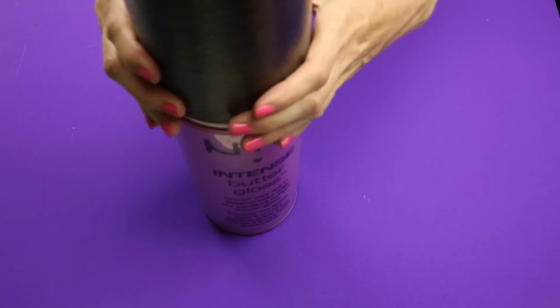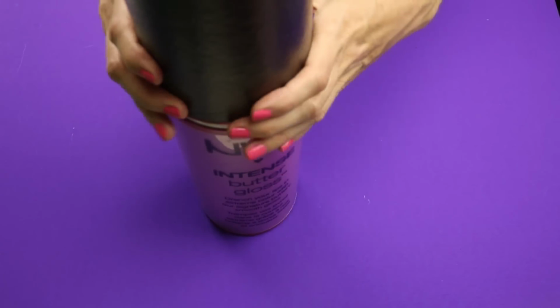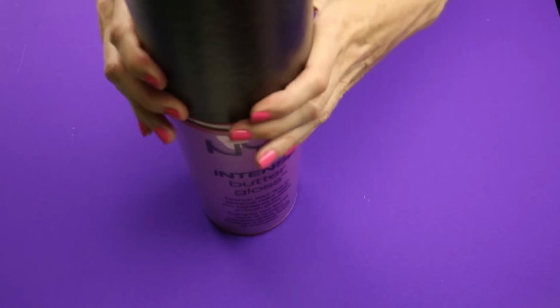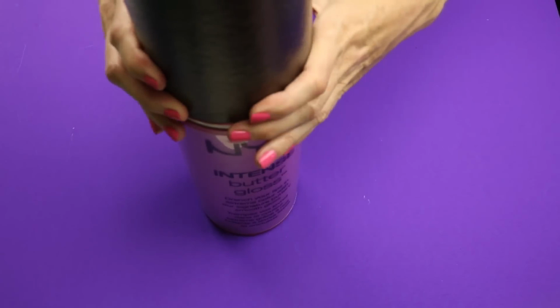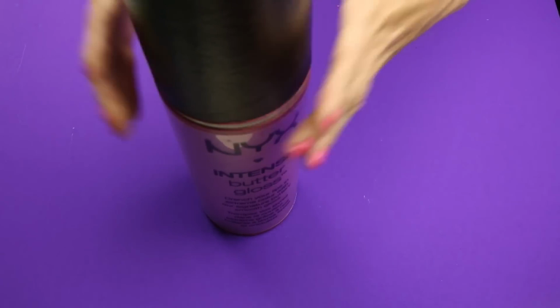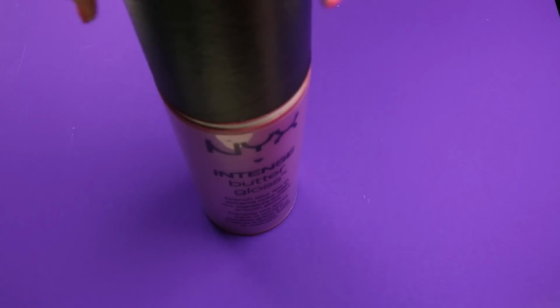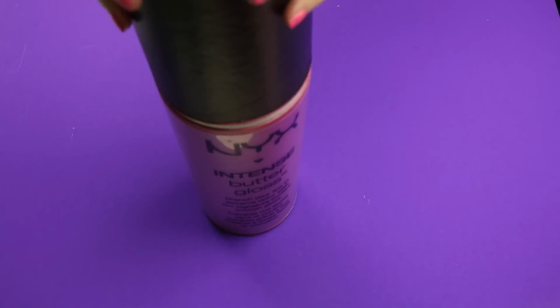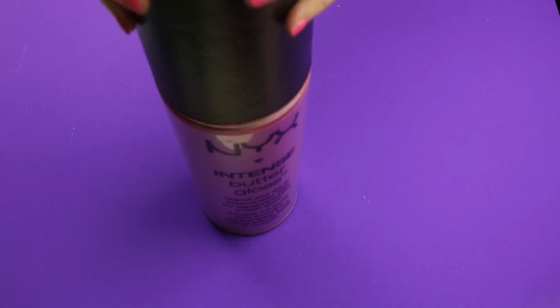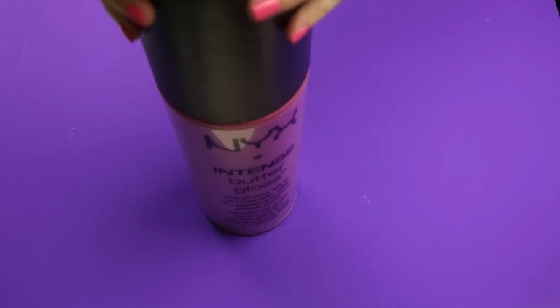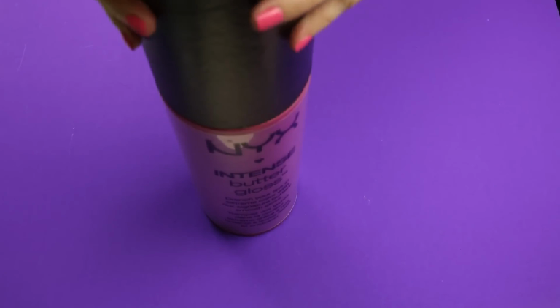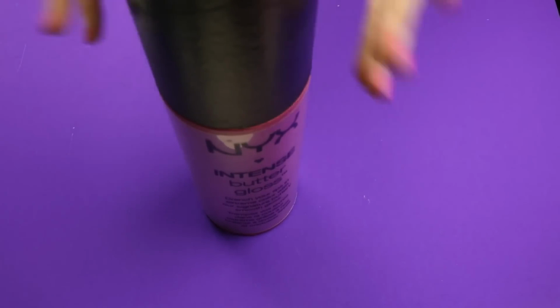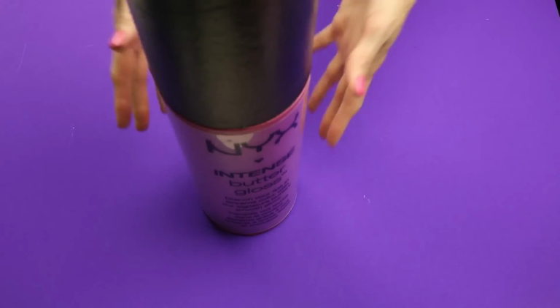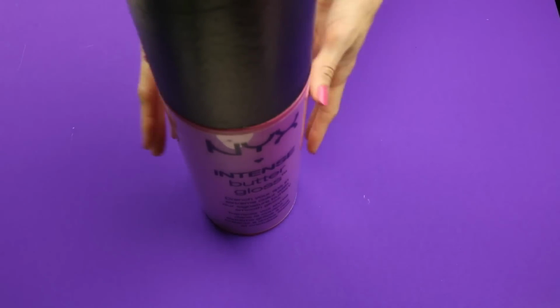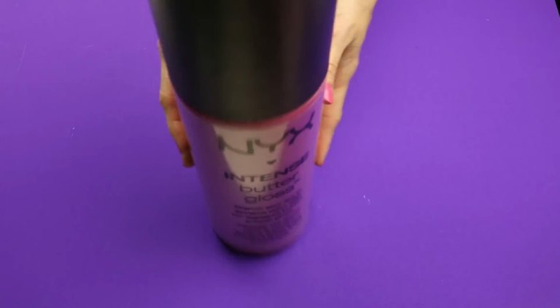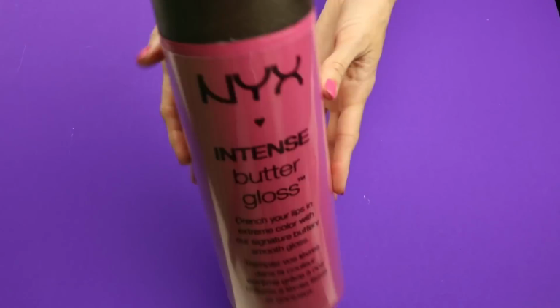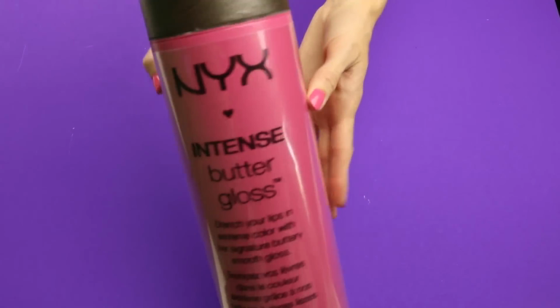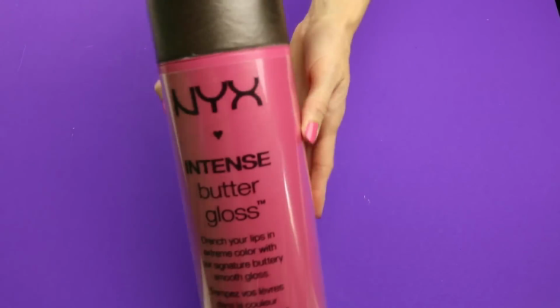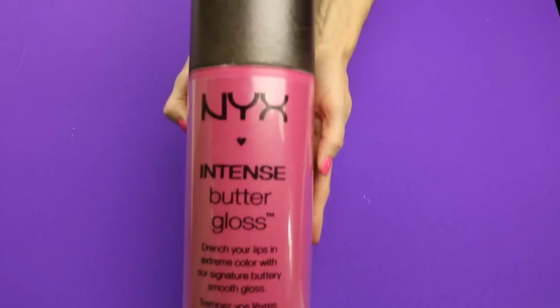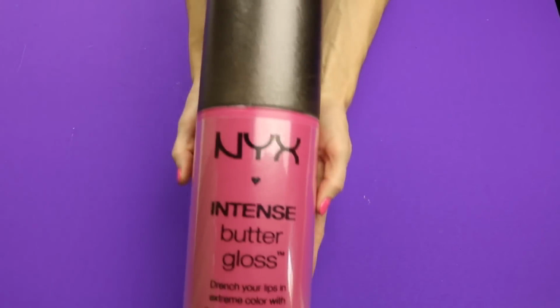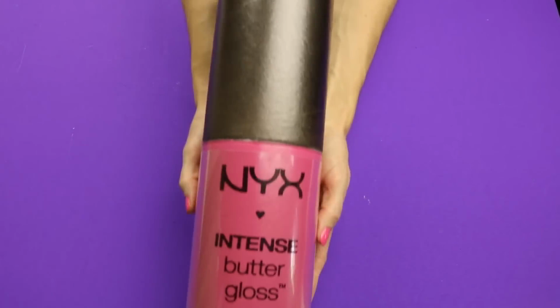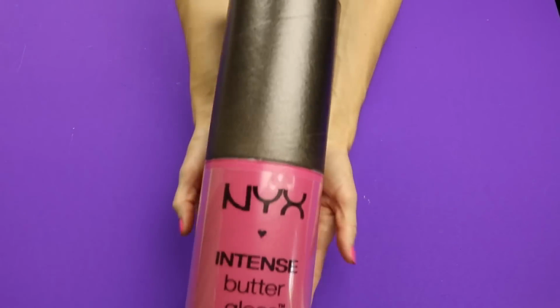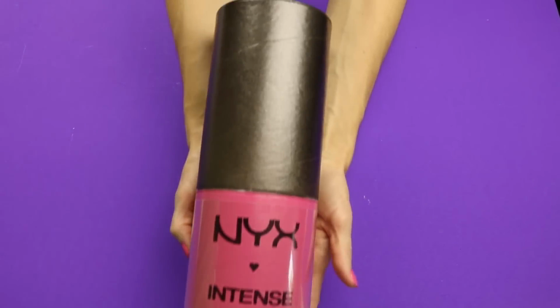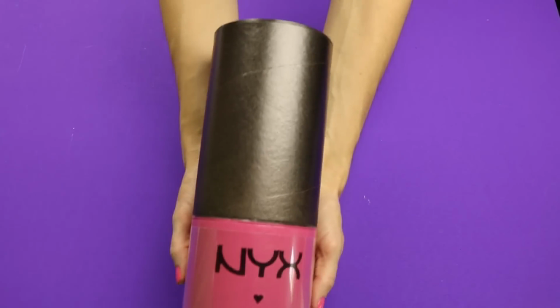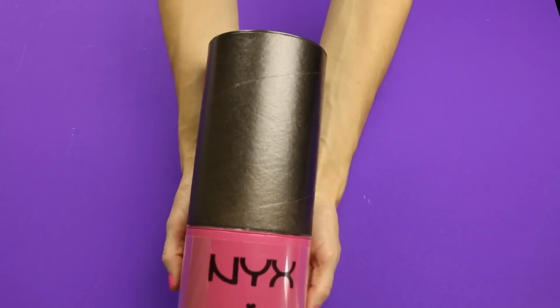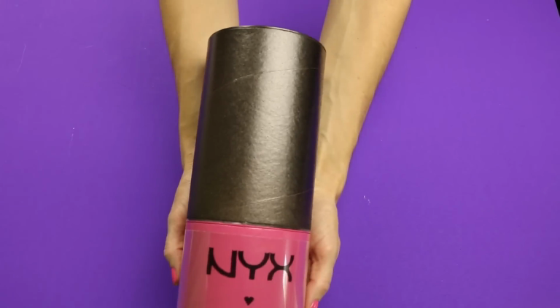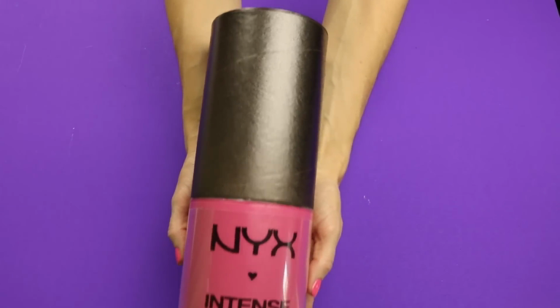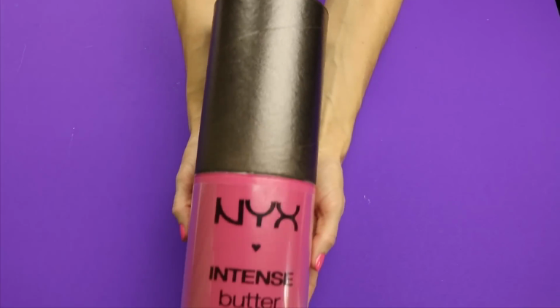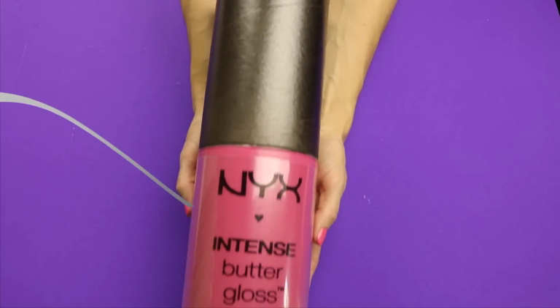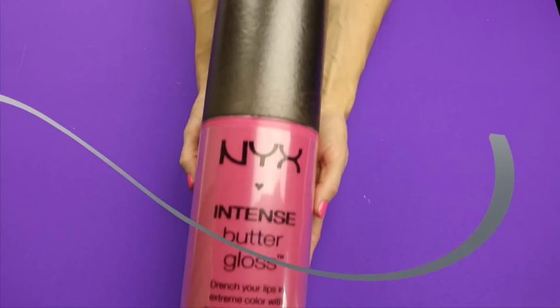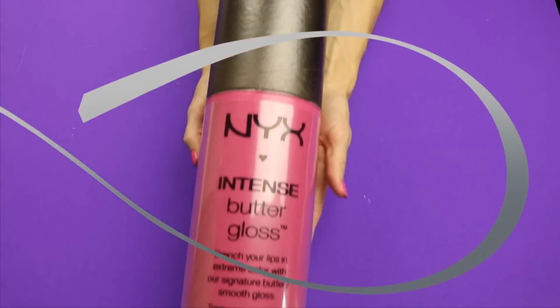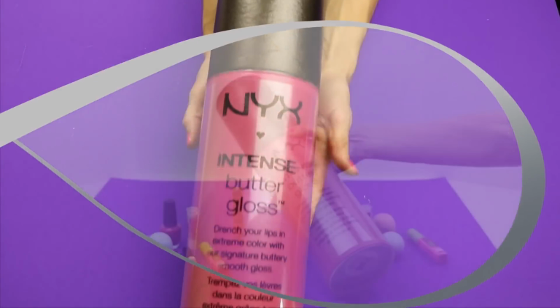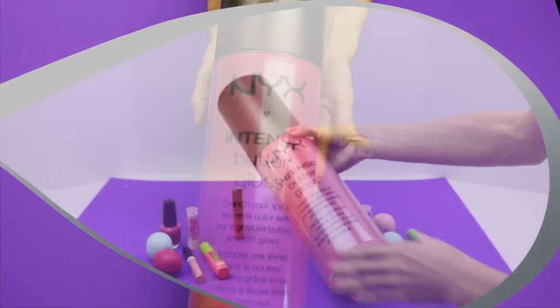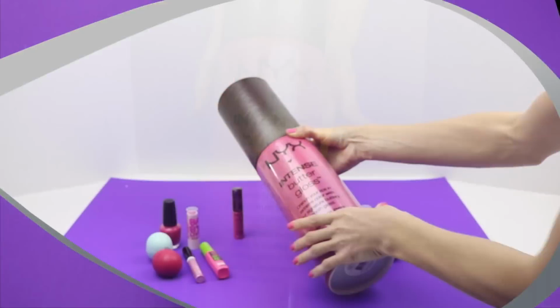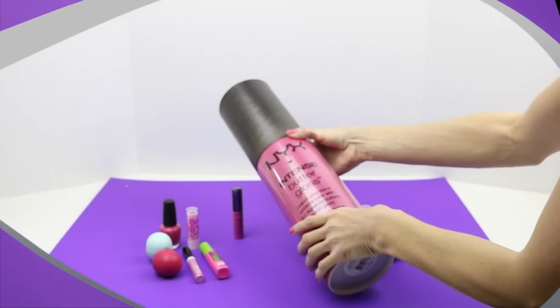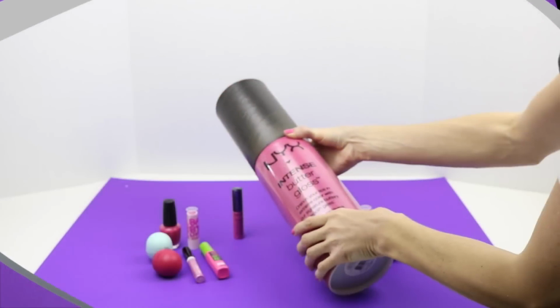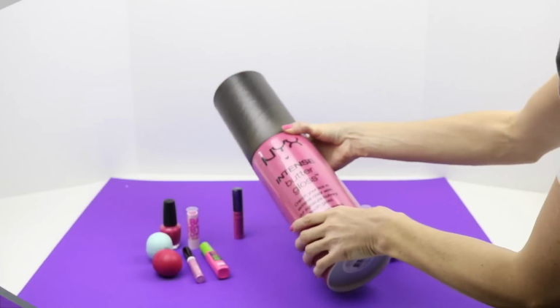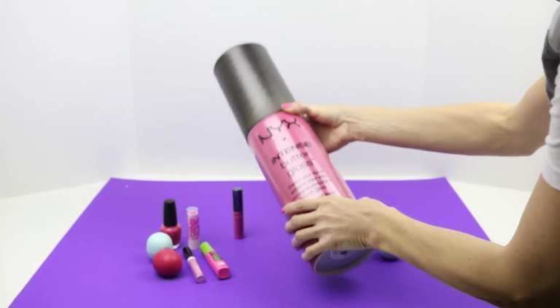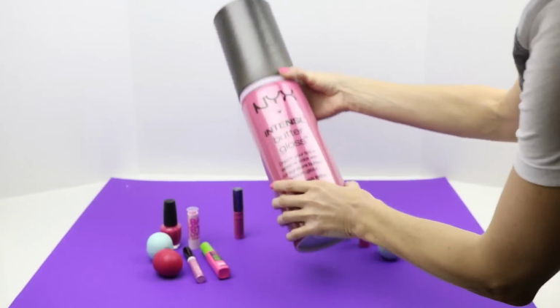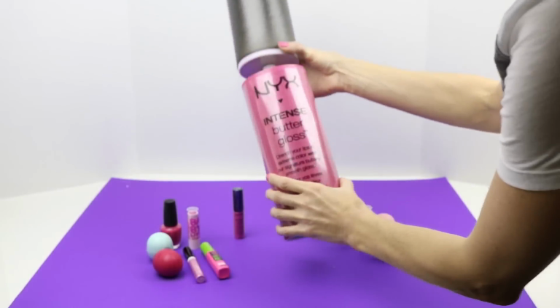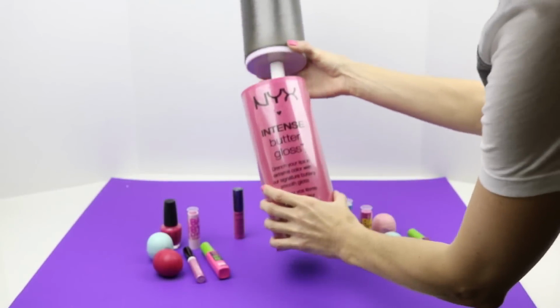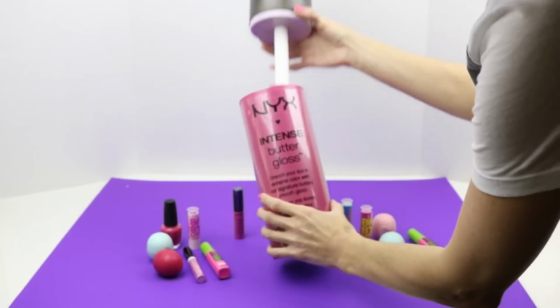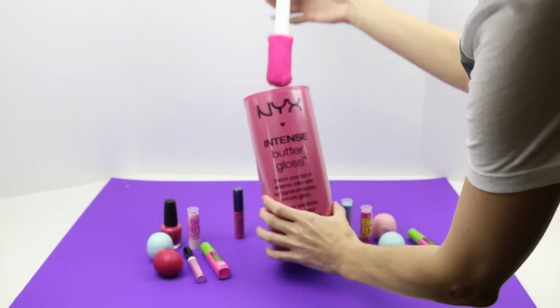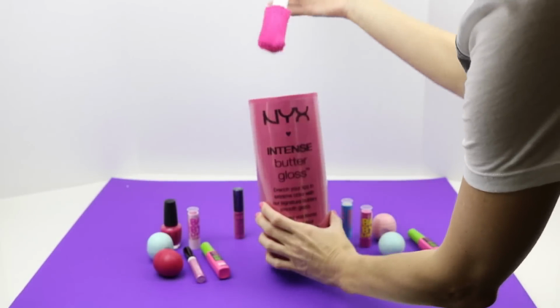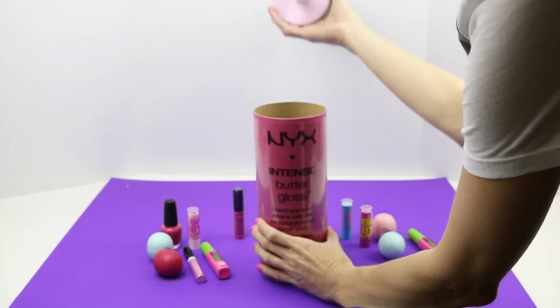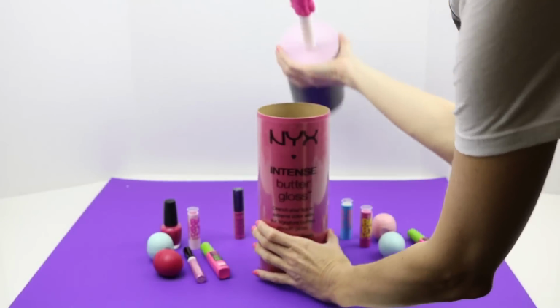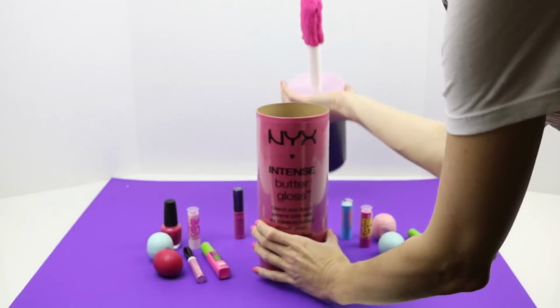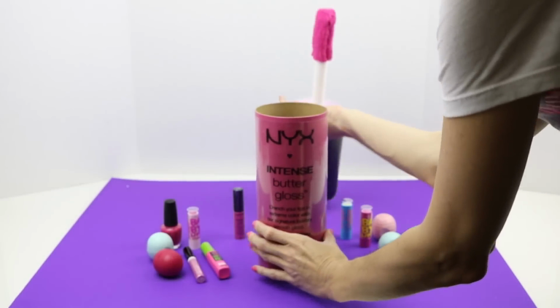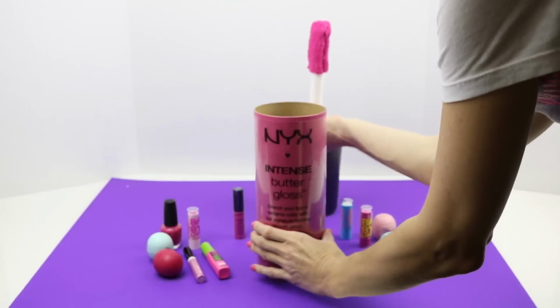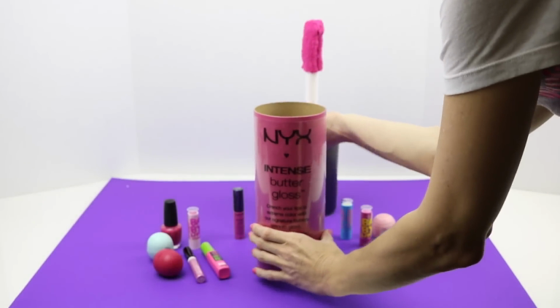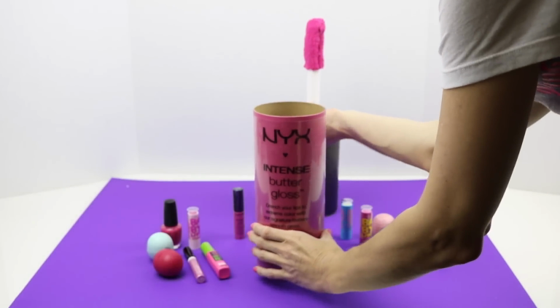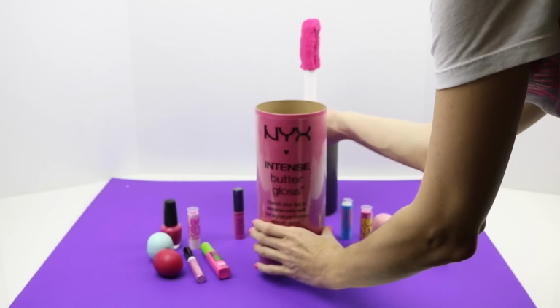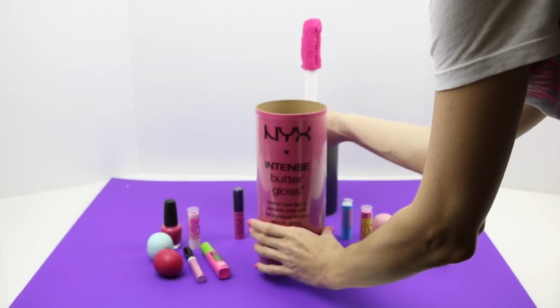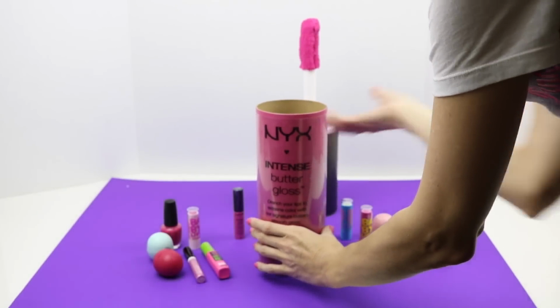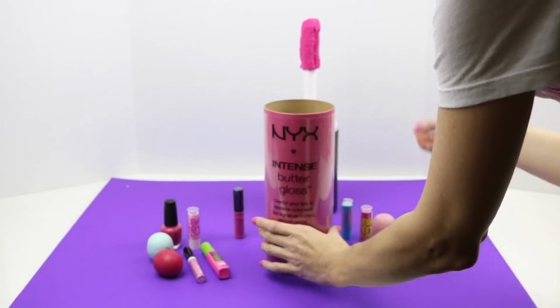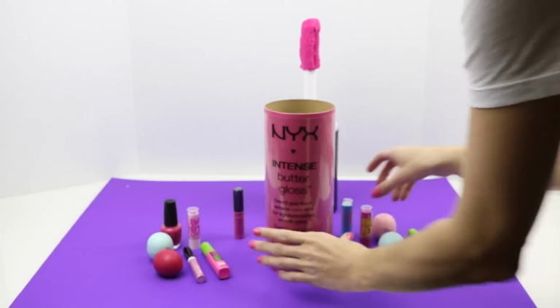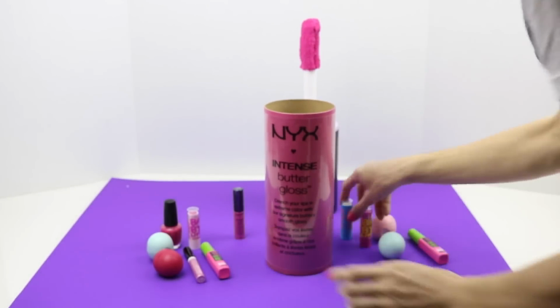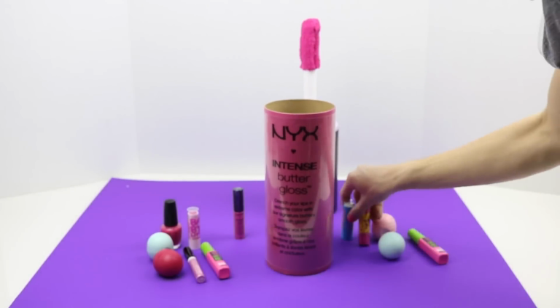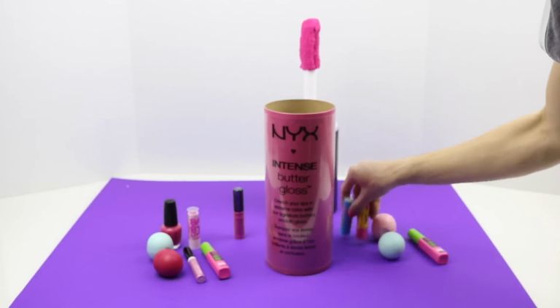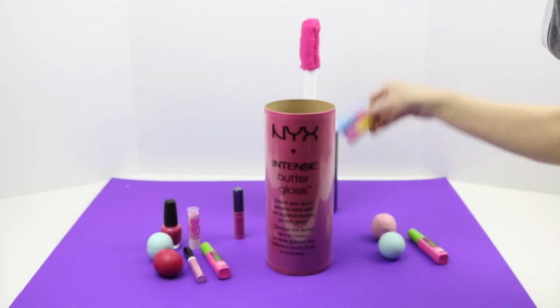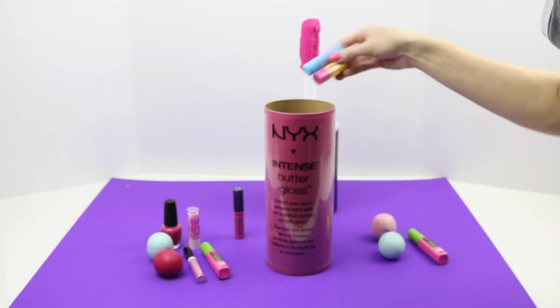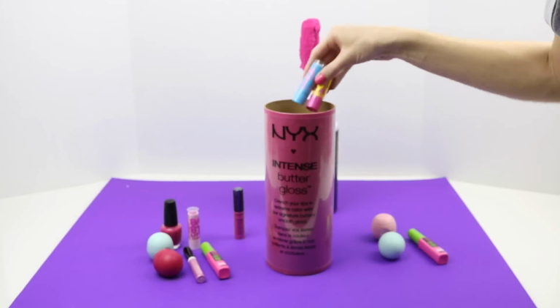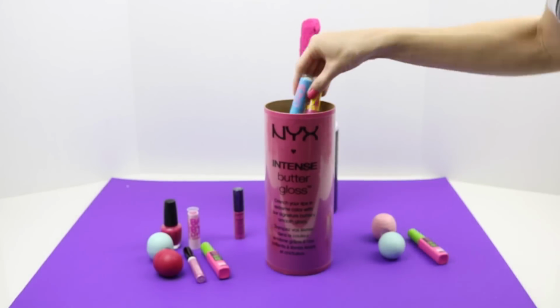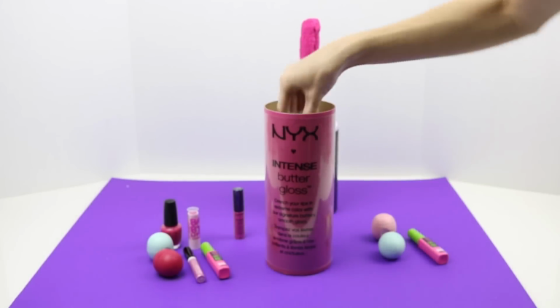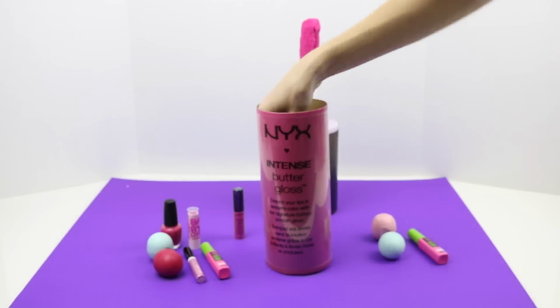And there is the giant lip gloss. You can use it as a gift box or you can use it as storage. Since there's two mailing tubes, you can use both for storage.